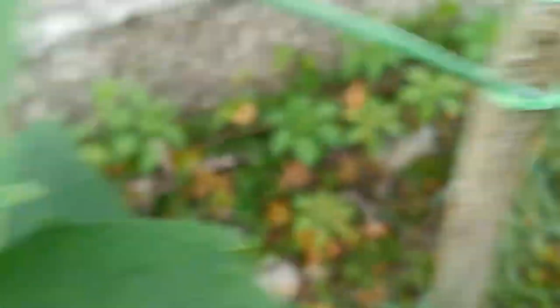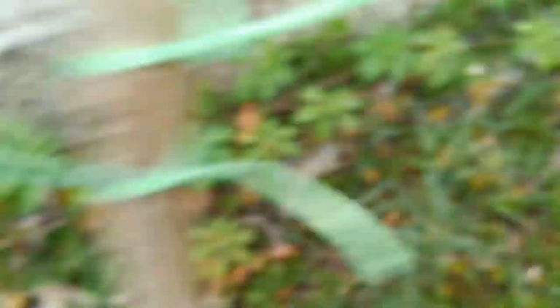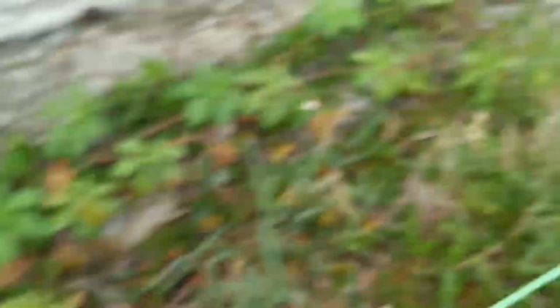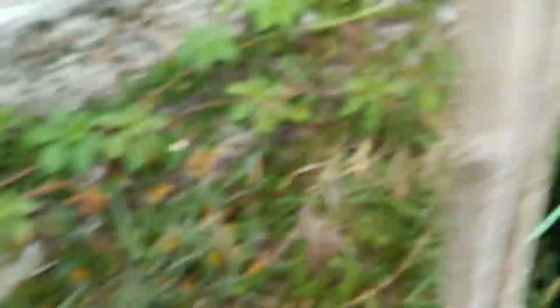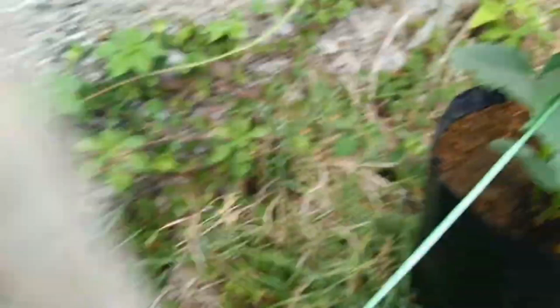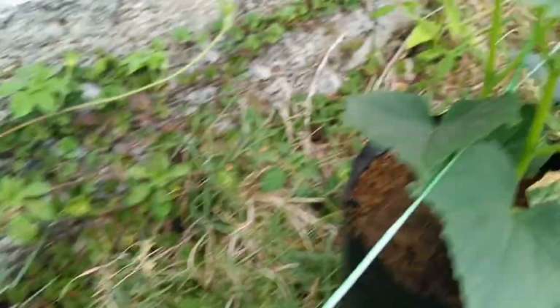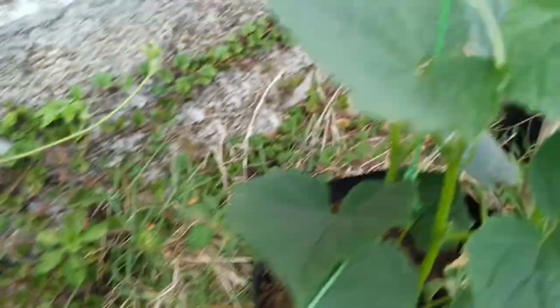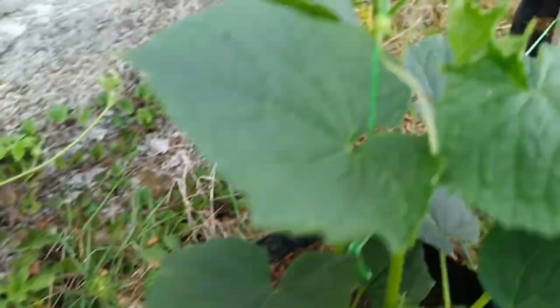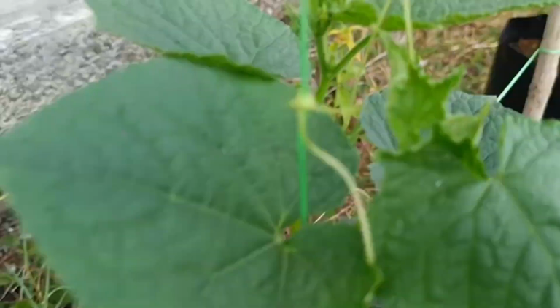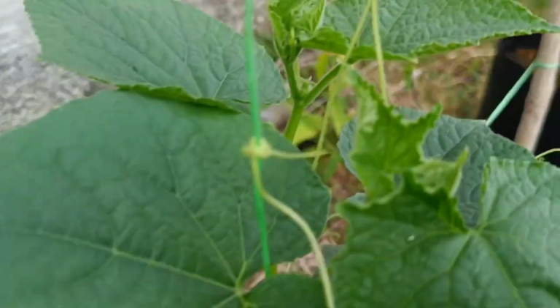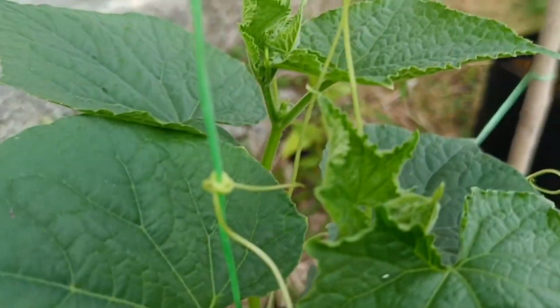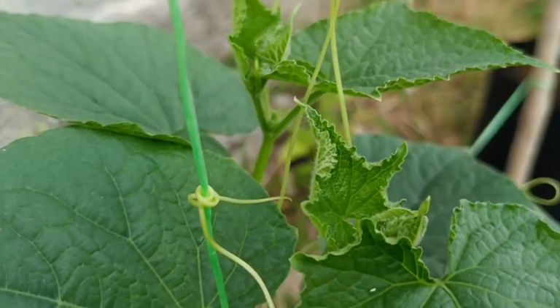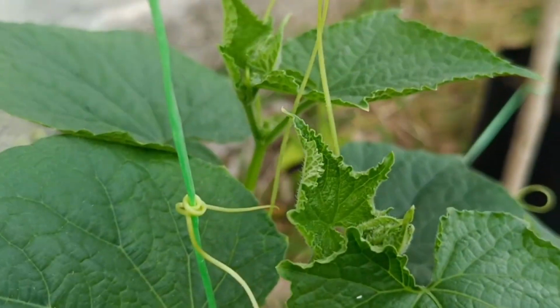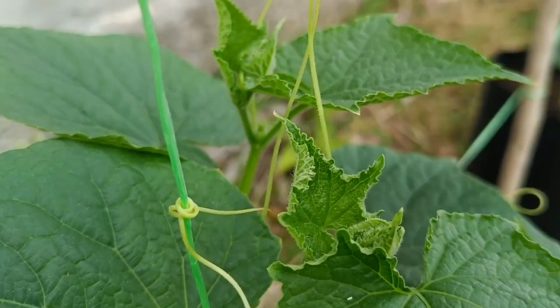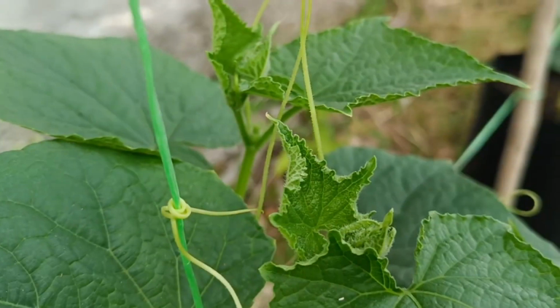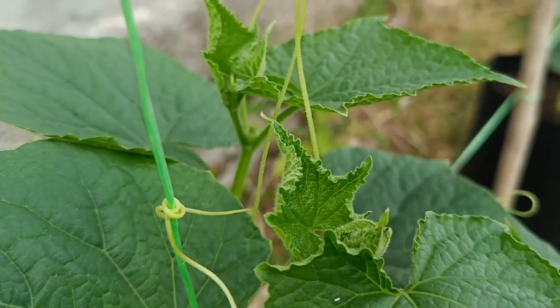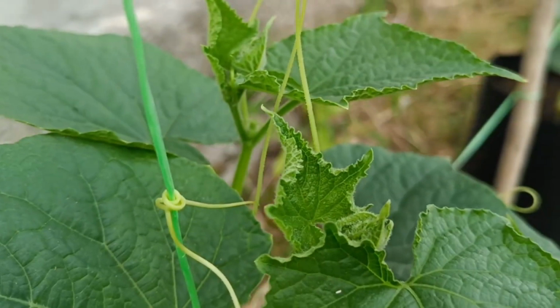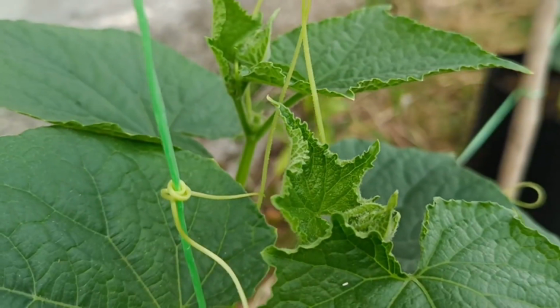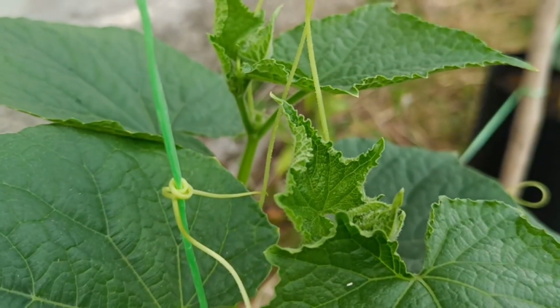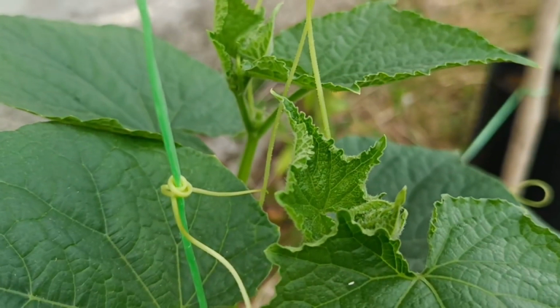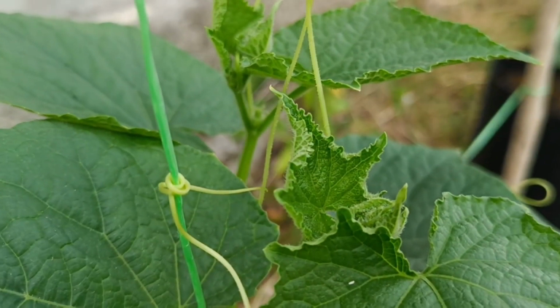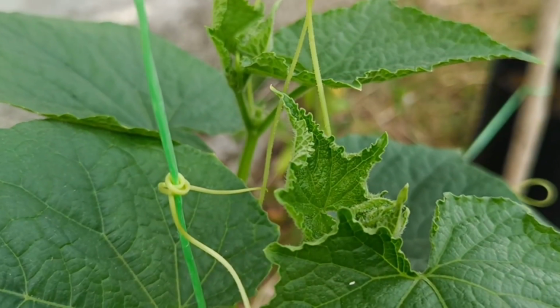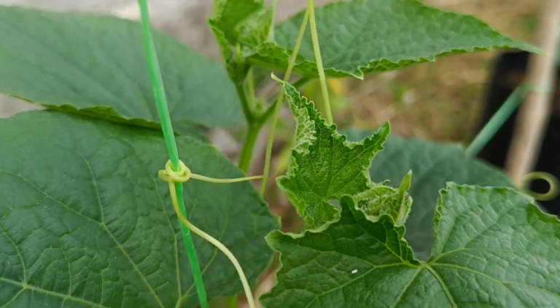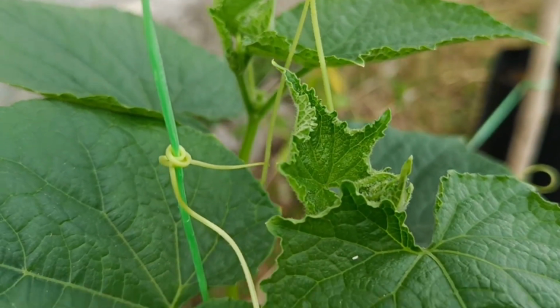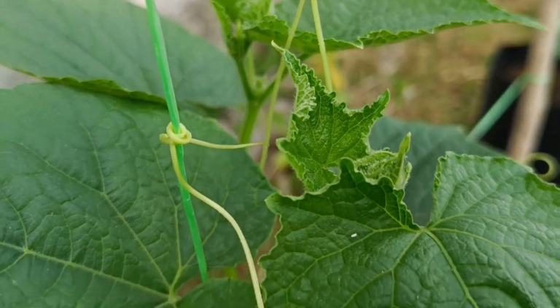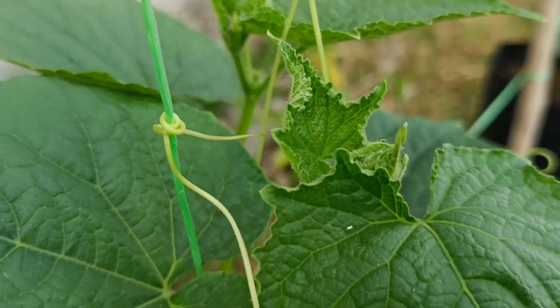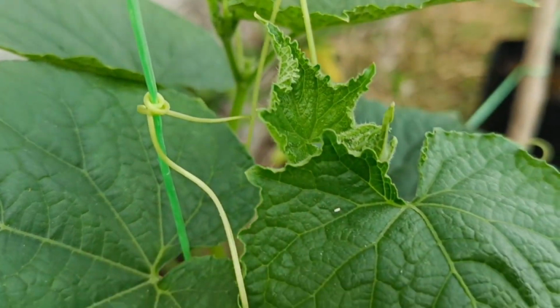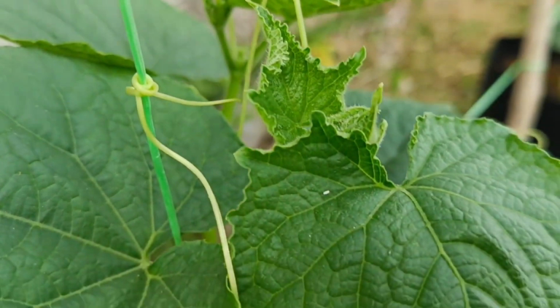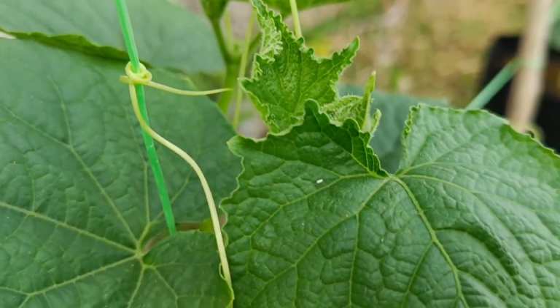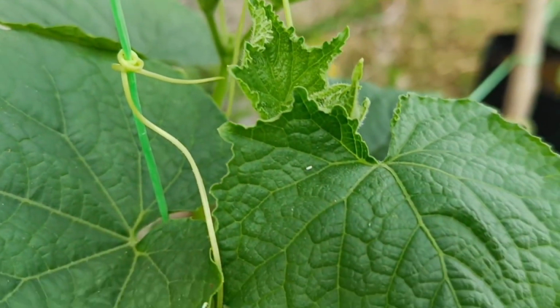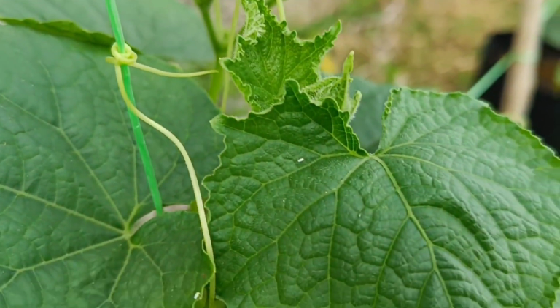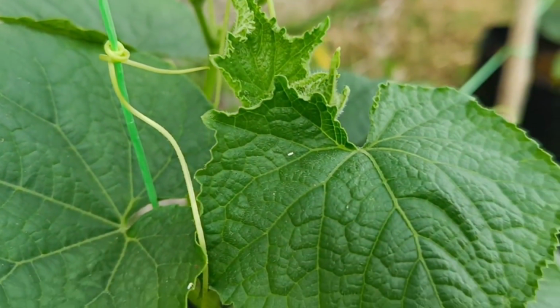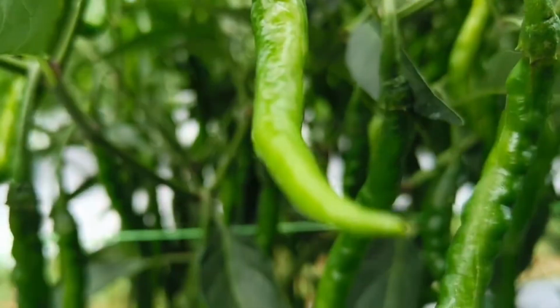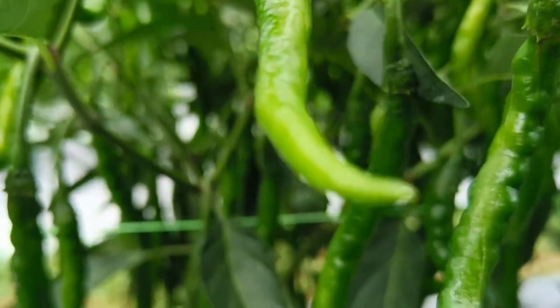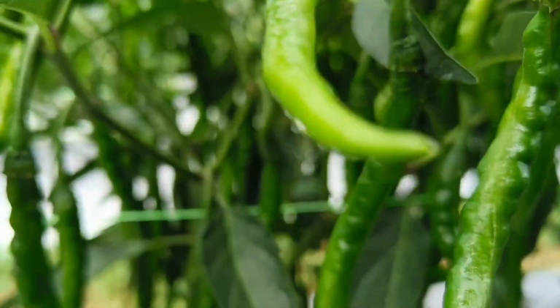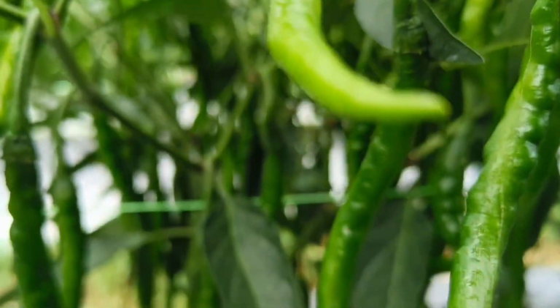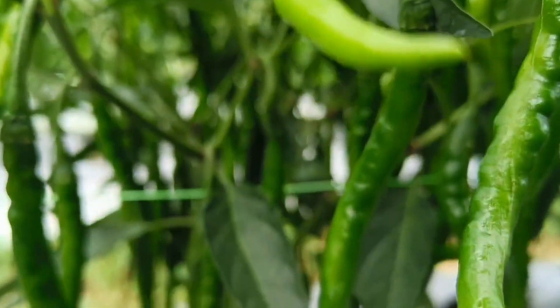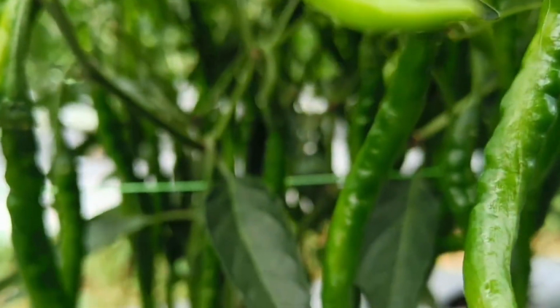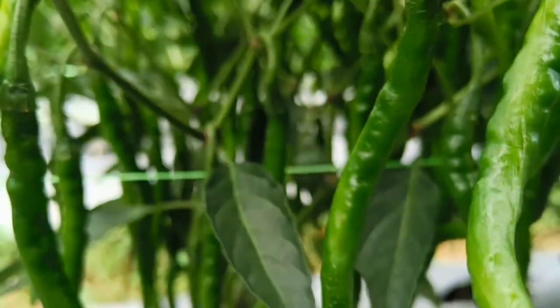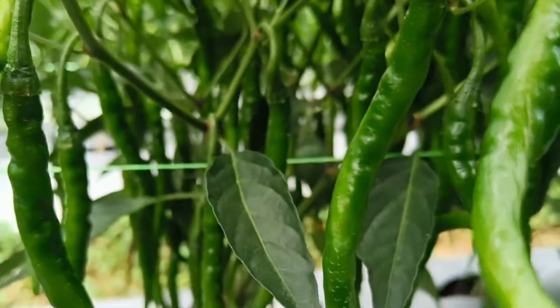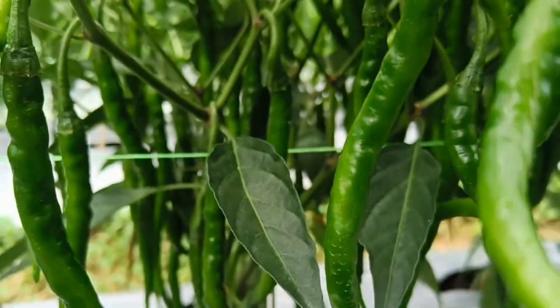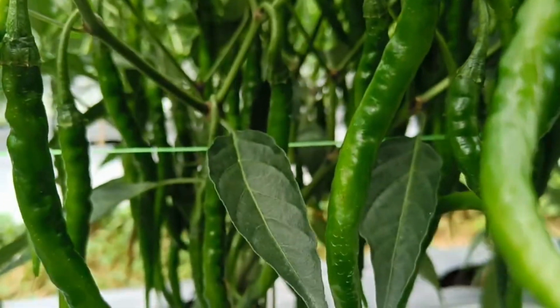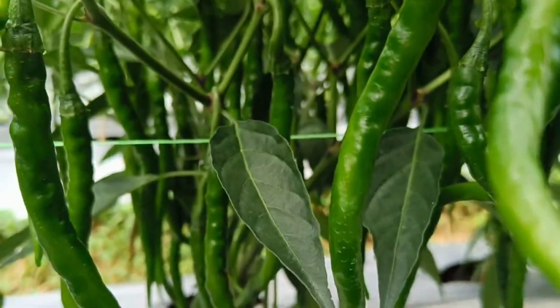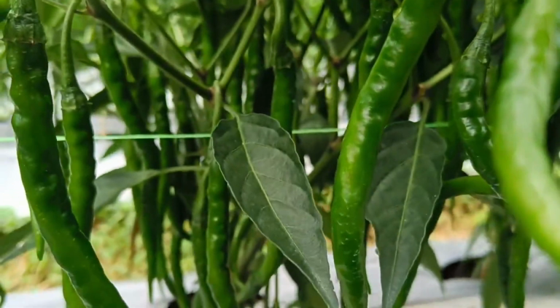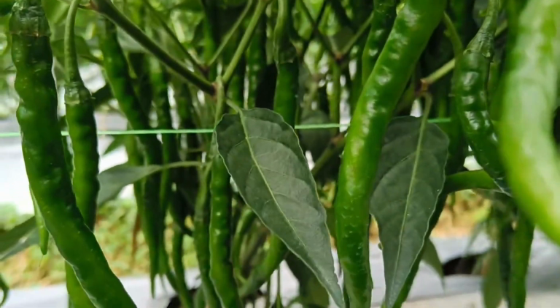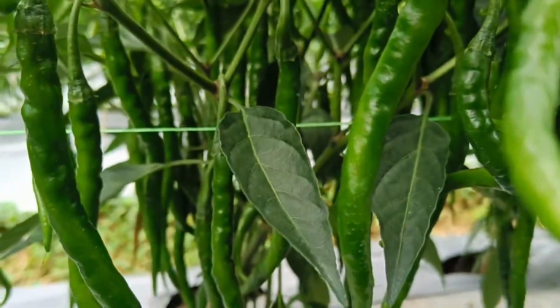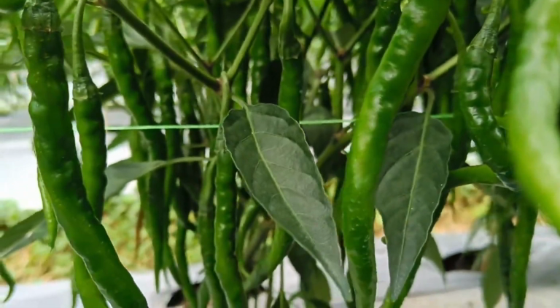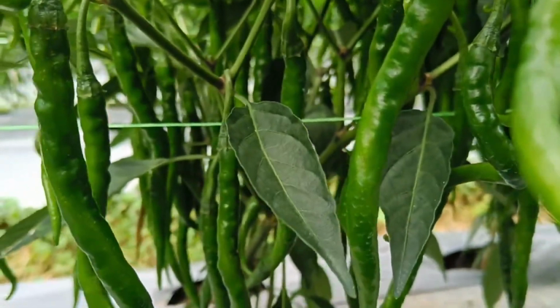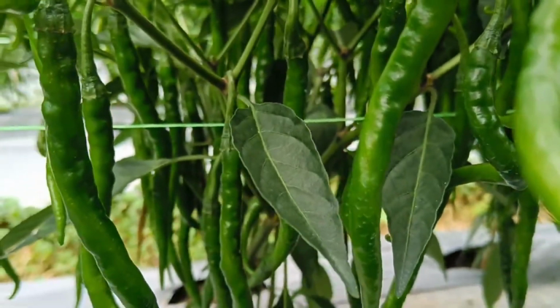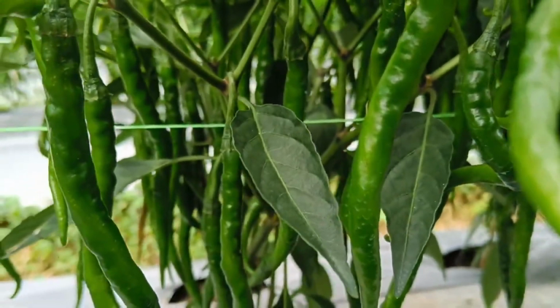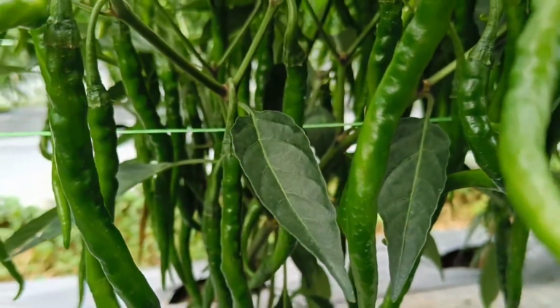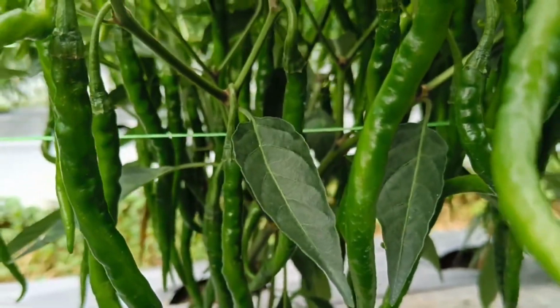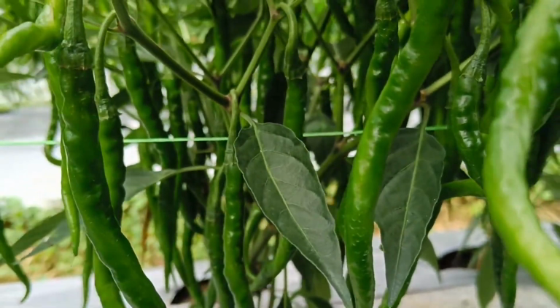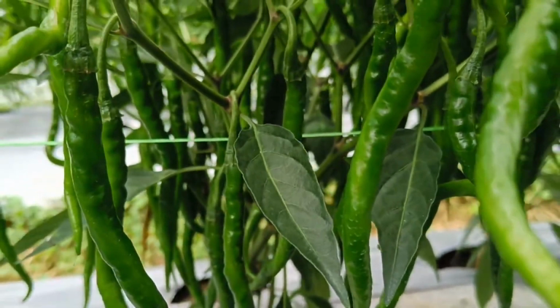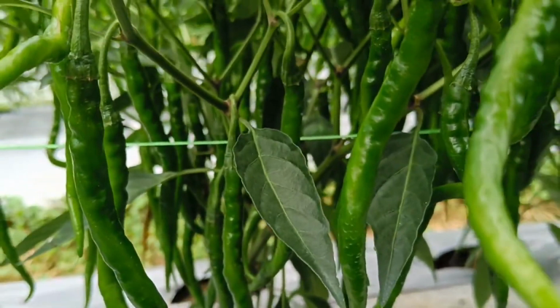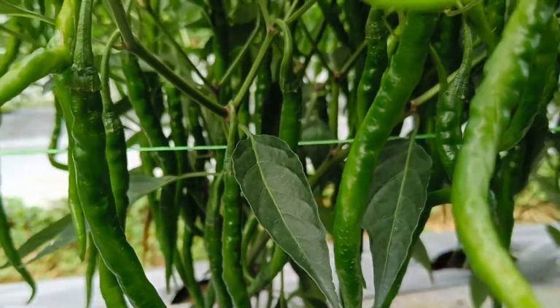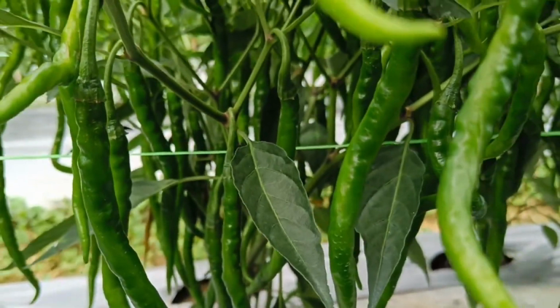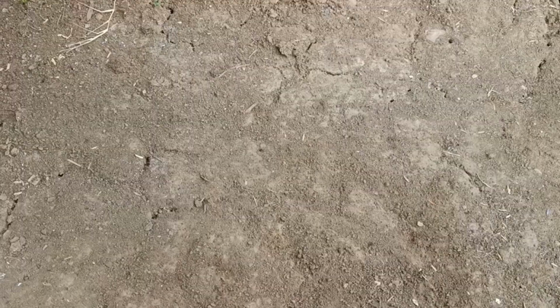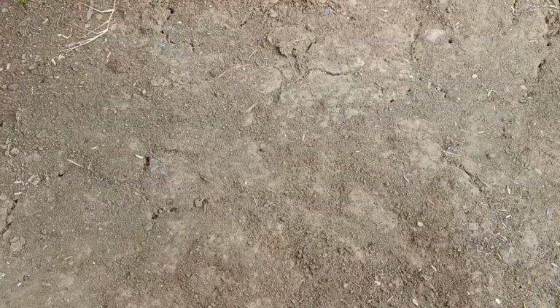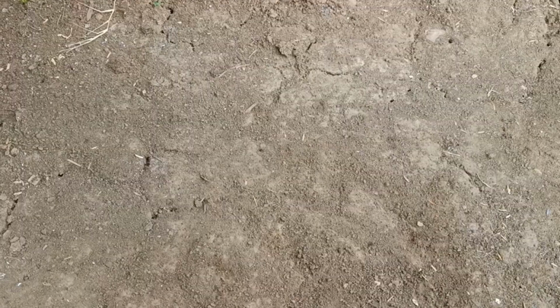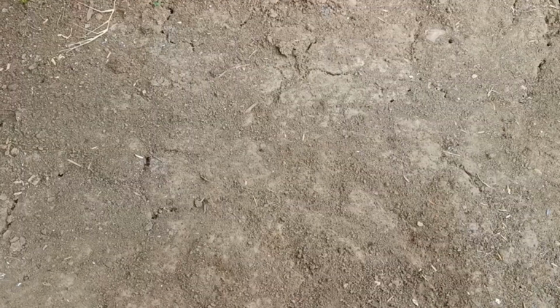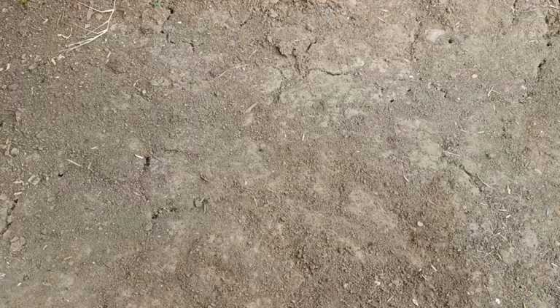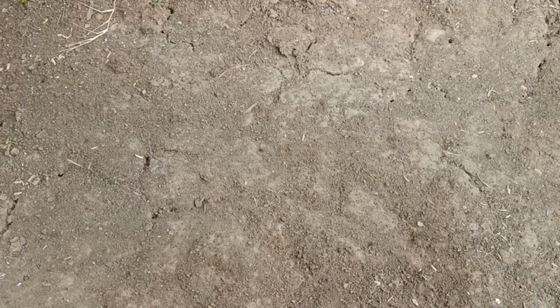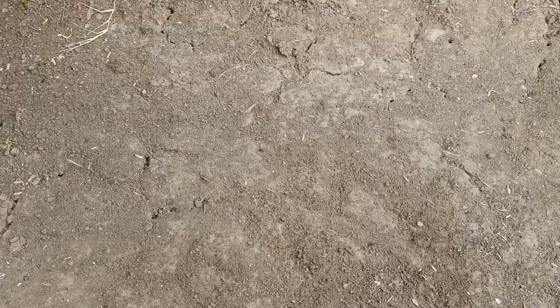Furthermore, liquid organic fertilizer contains beneficial microorganisms that help decompose organic matter and suppress disease-causing organisms.